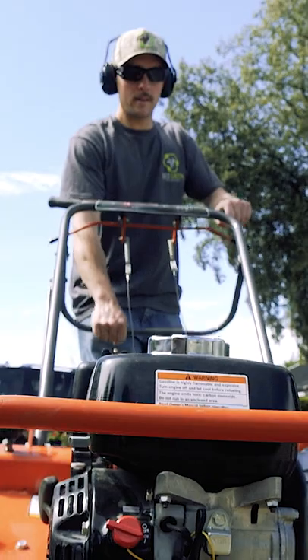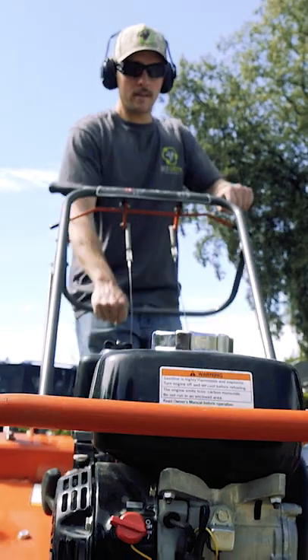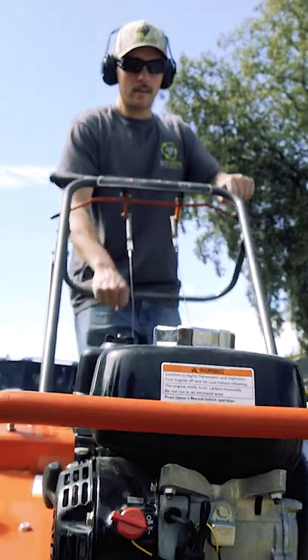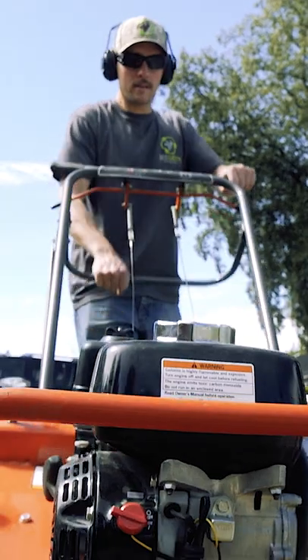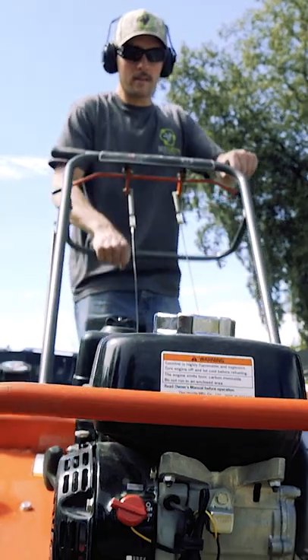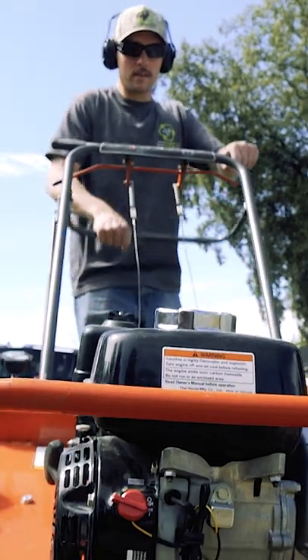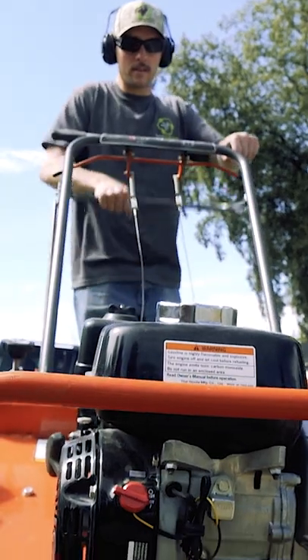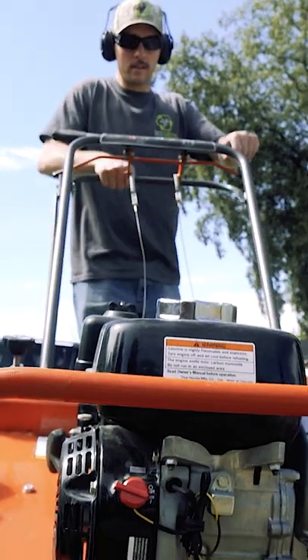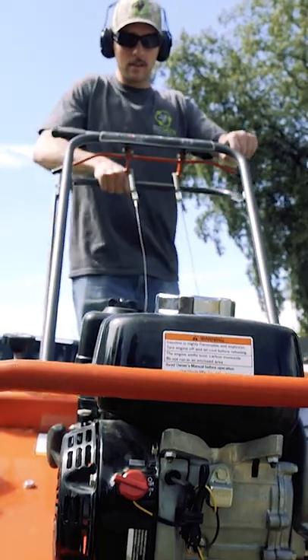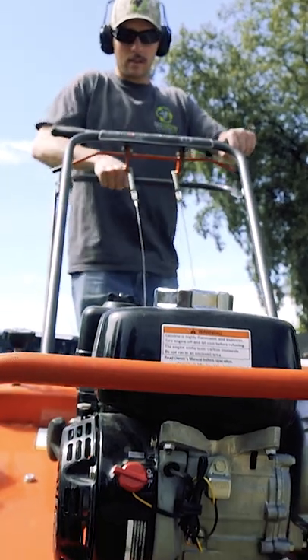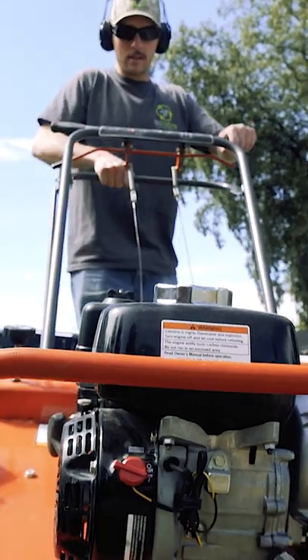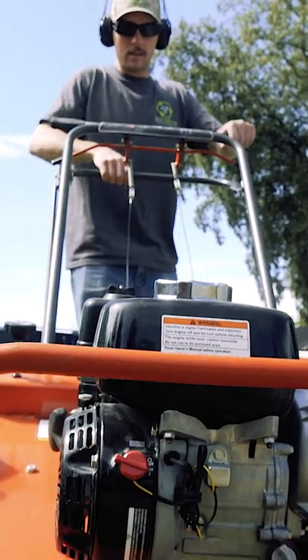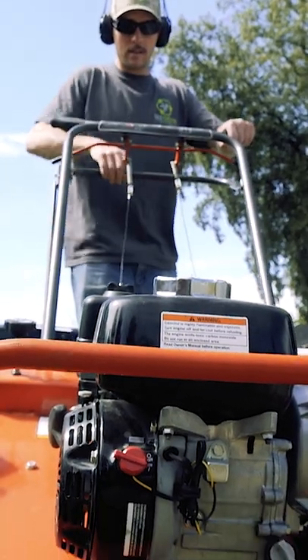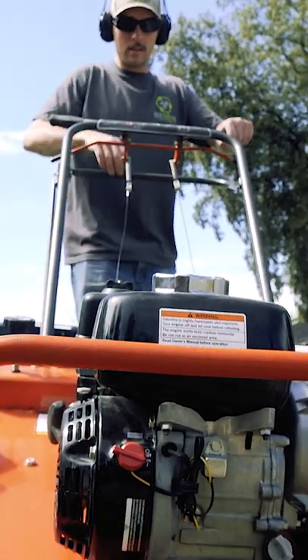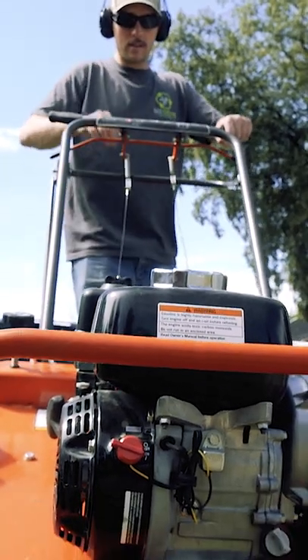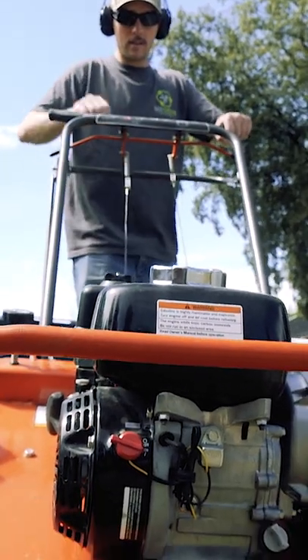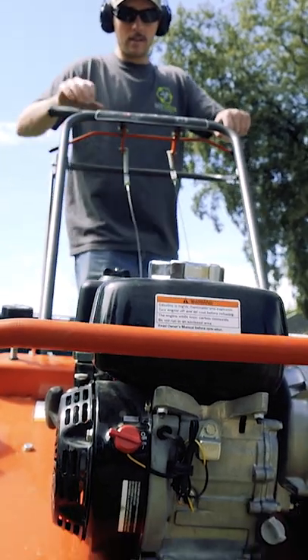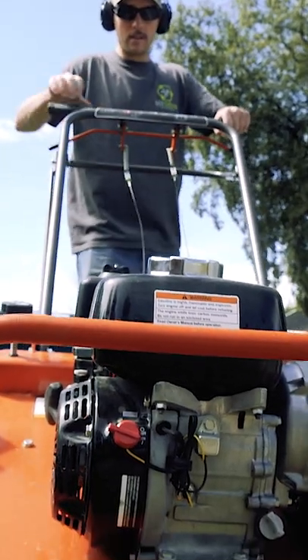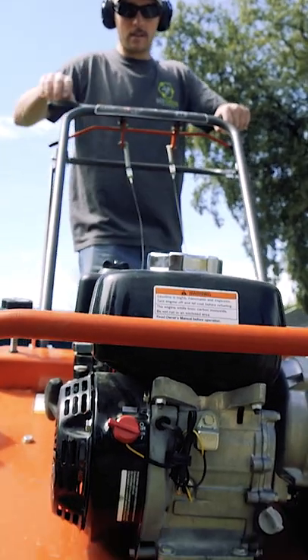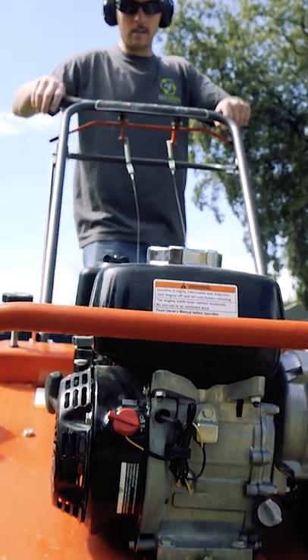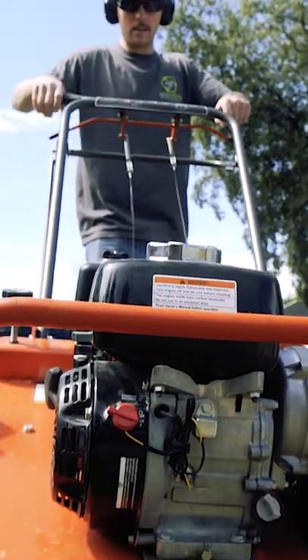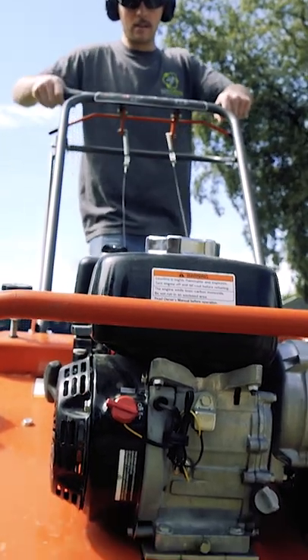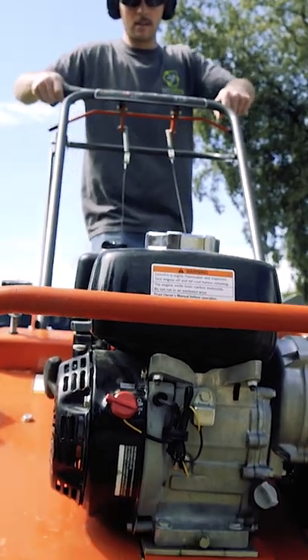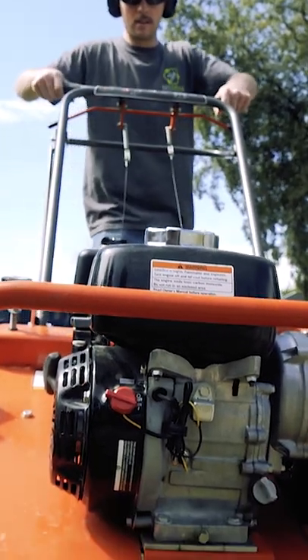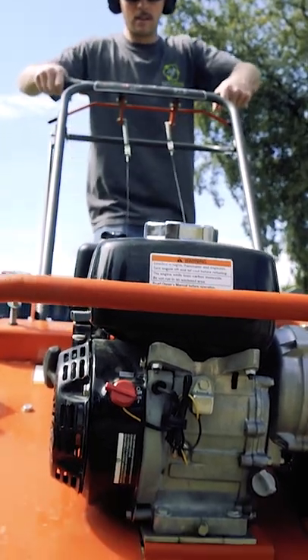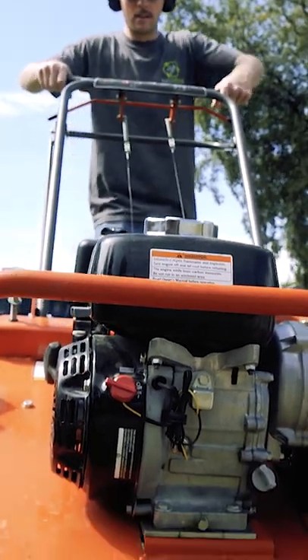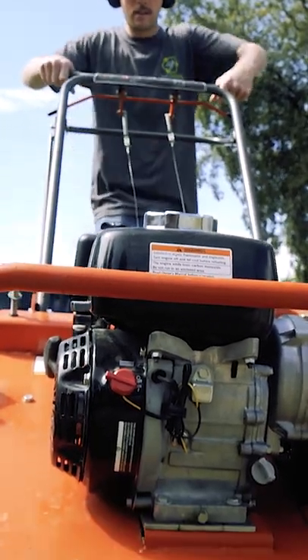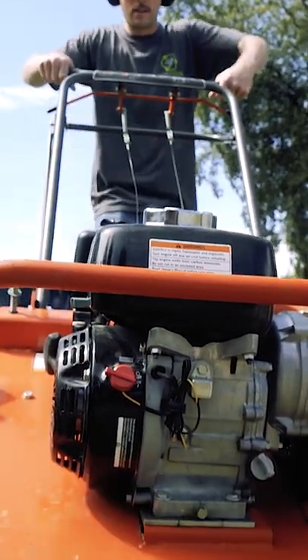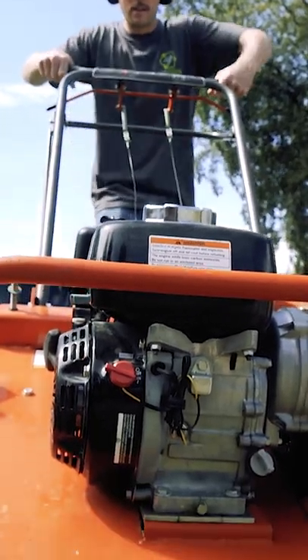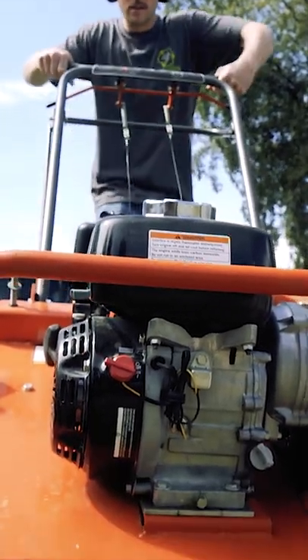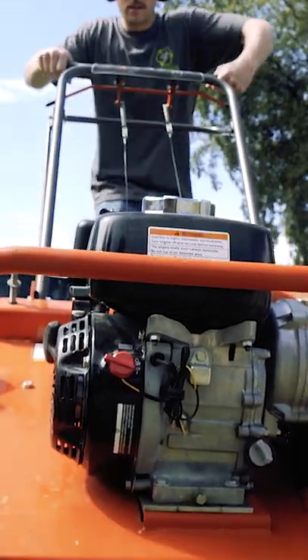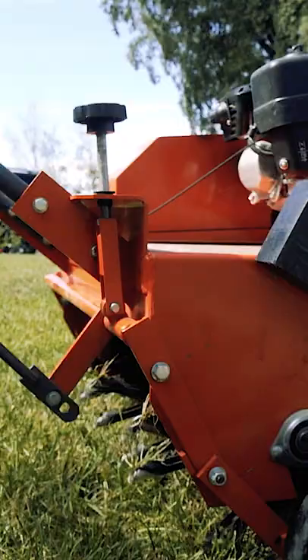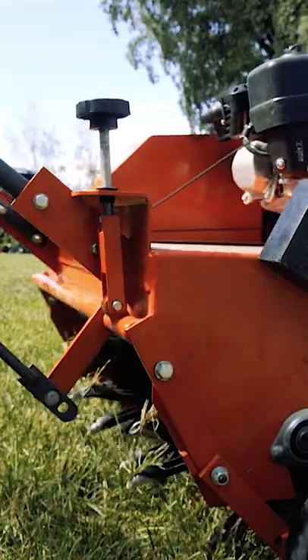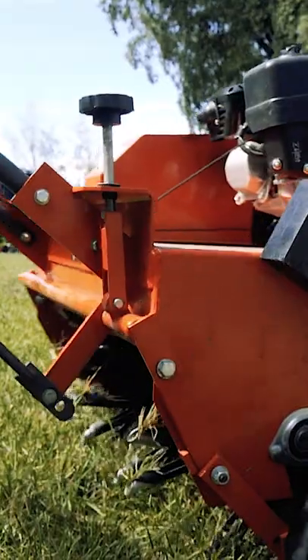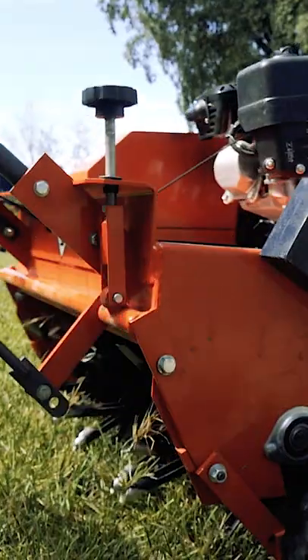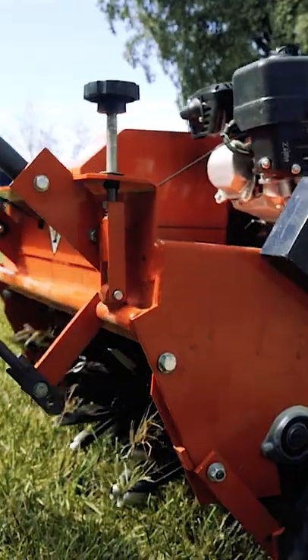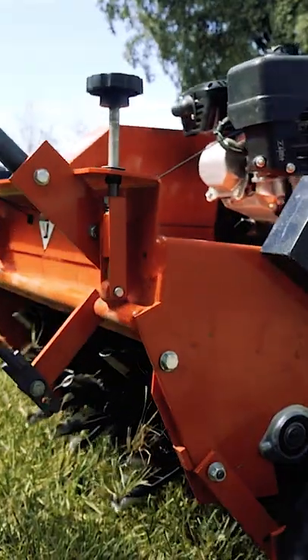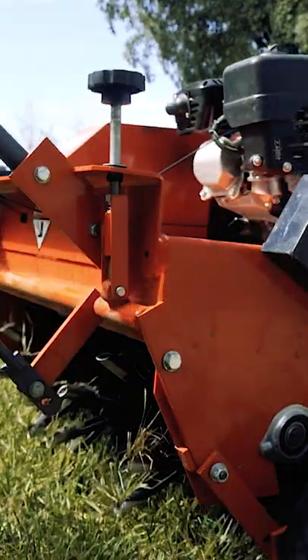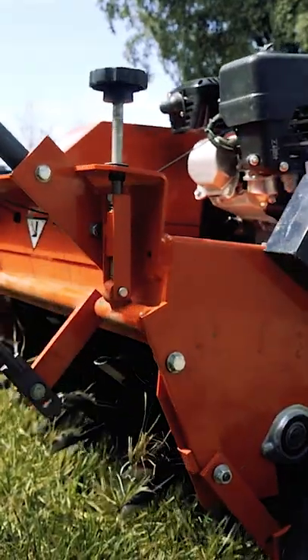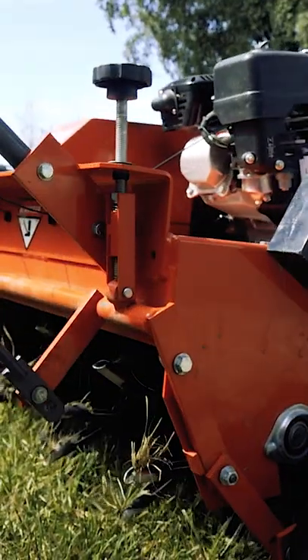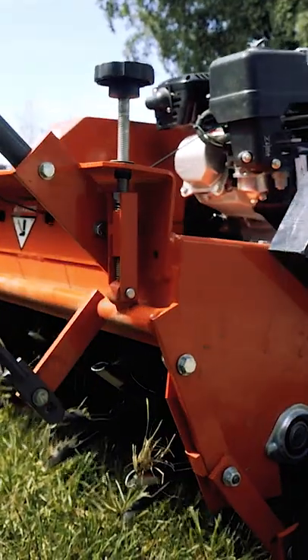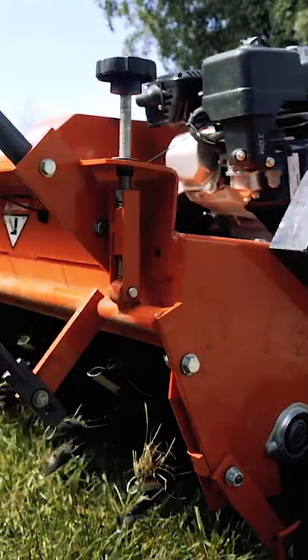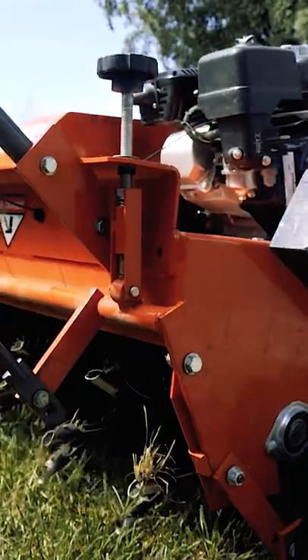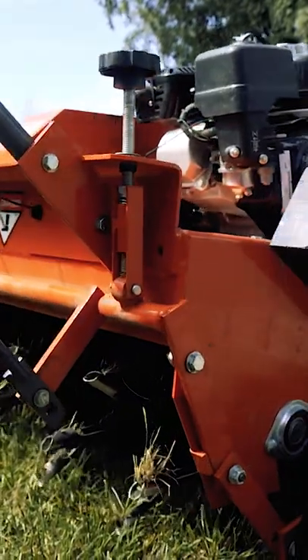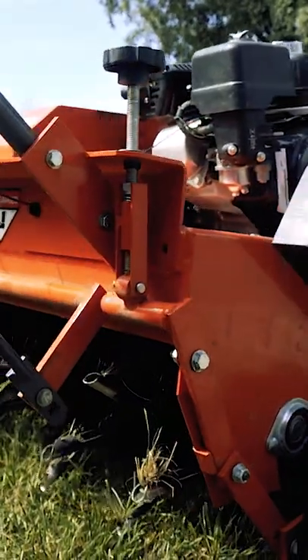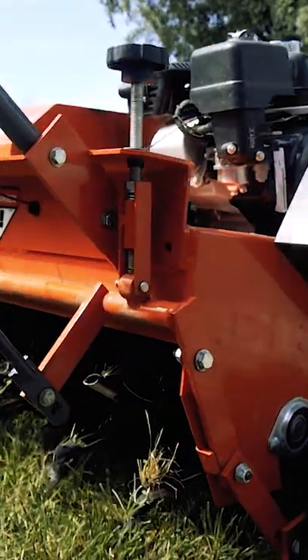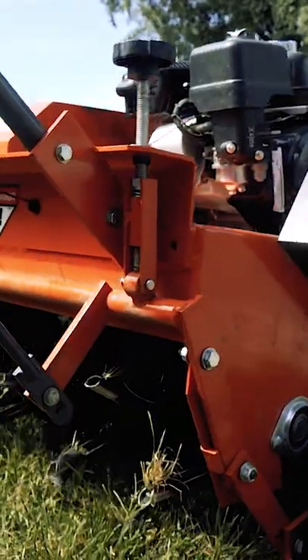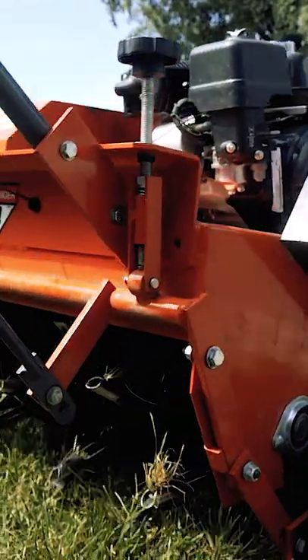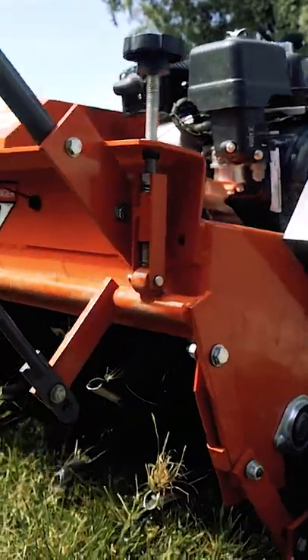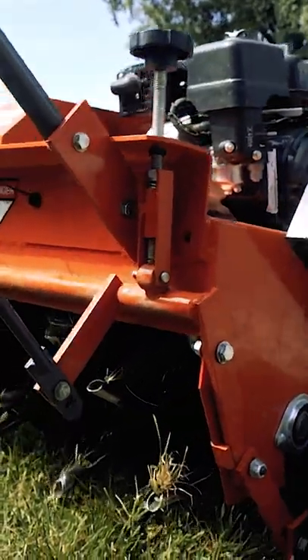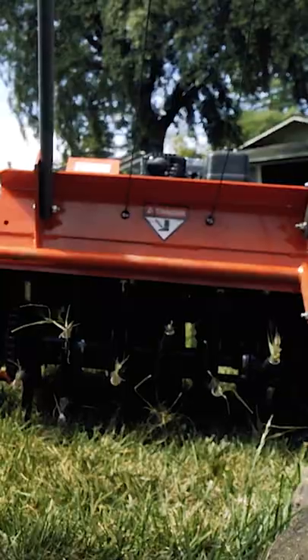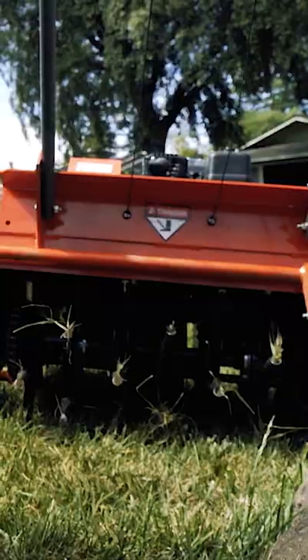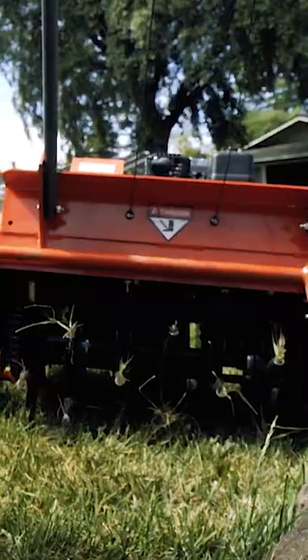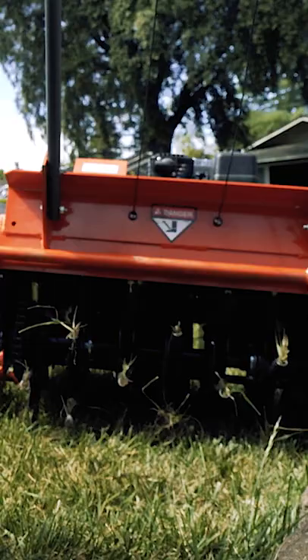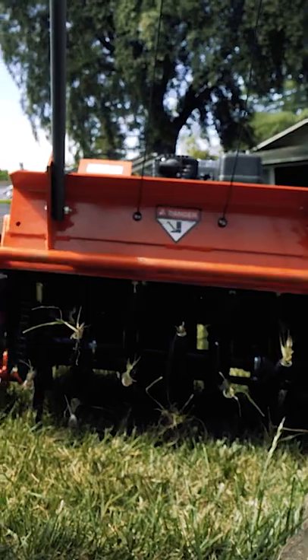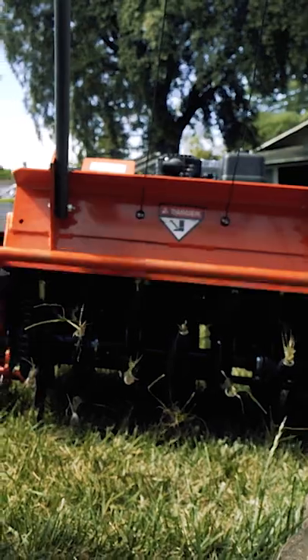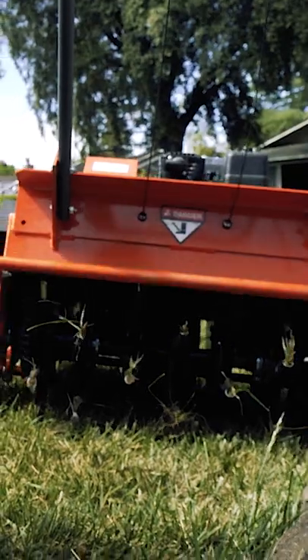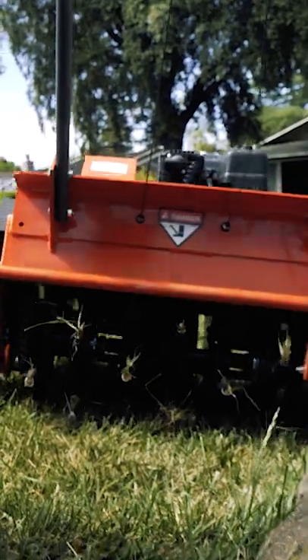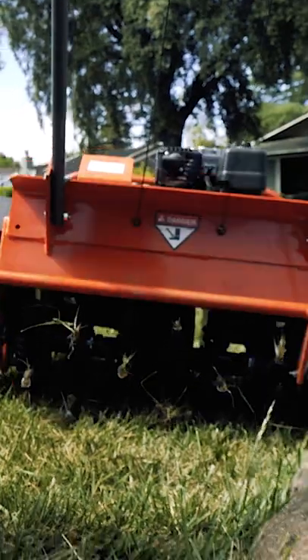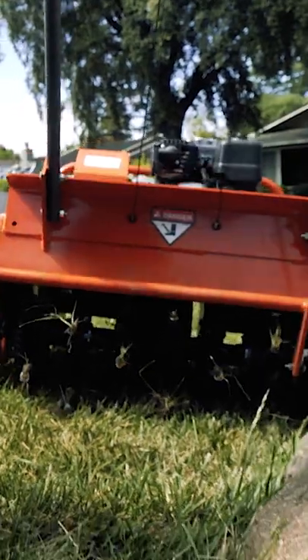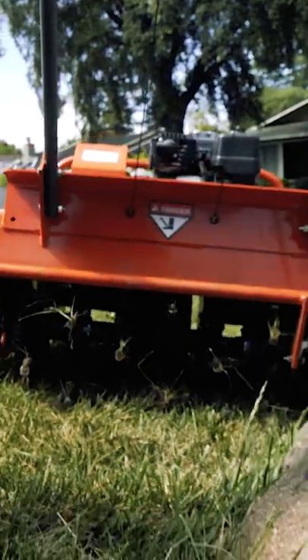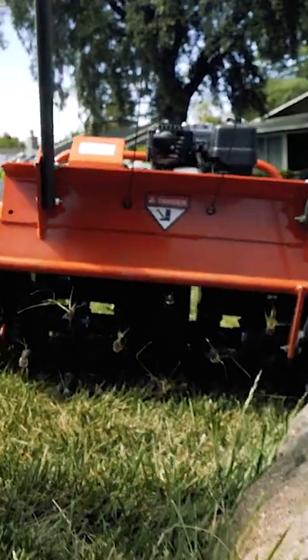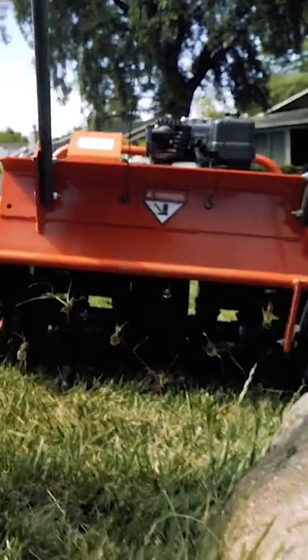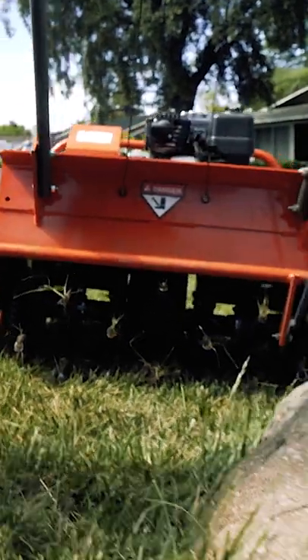In the event of a direction change, raise the tines, switch directions, and lower the tines once you are in position.